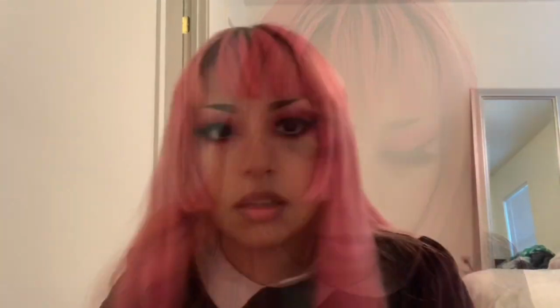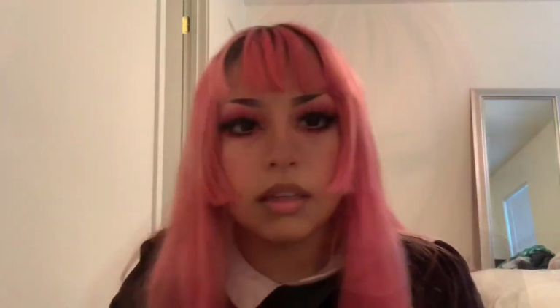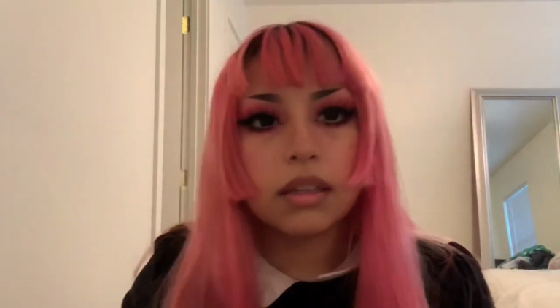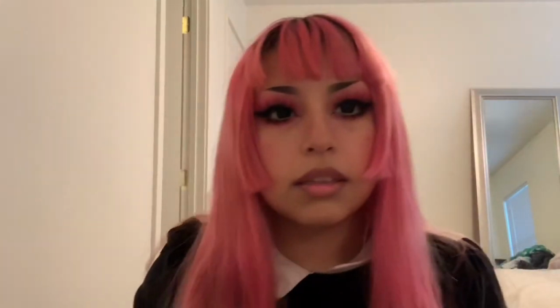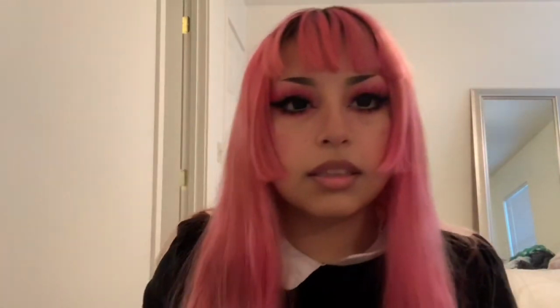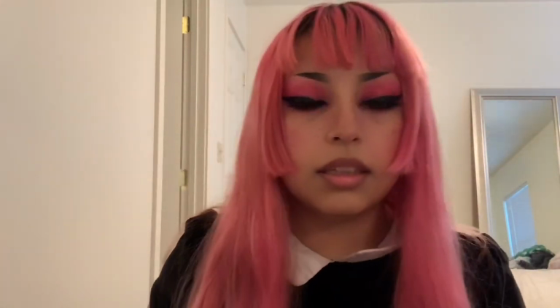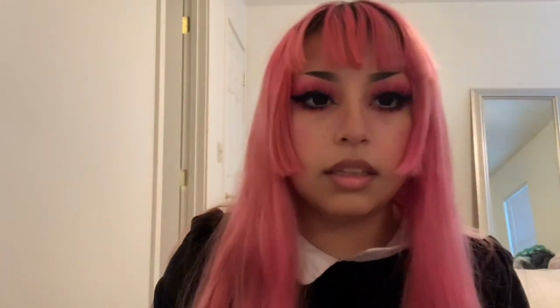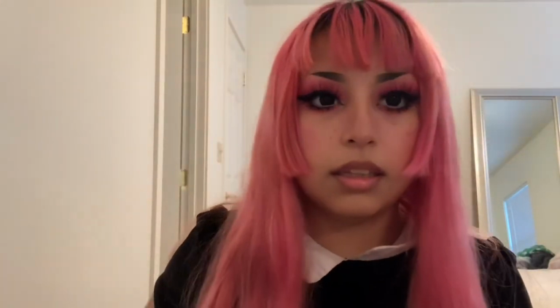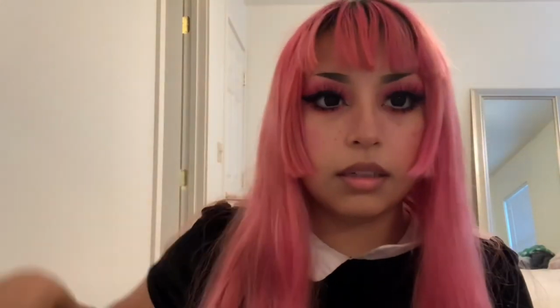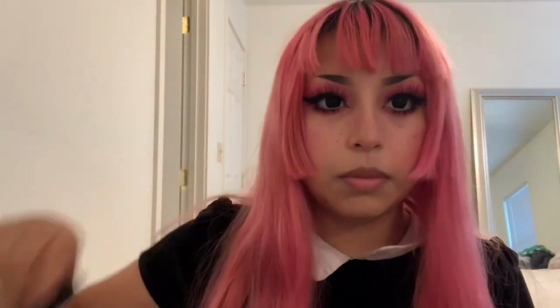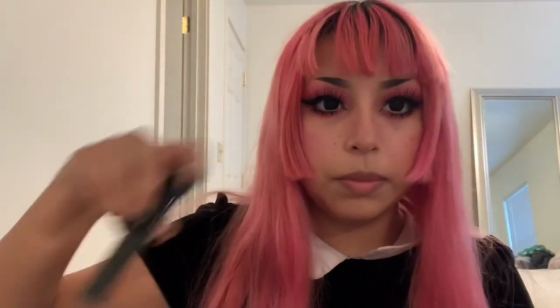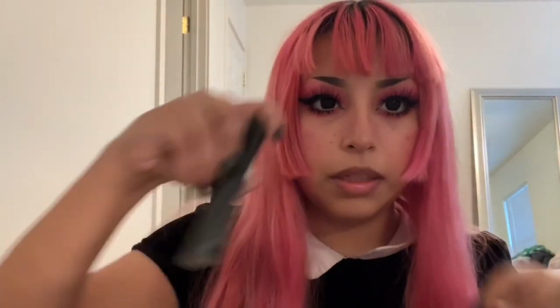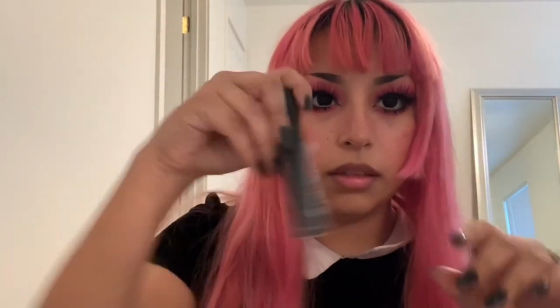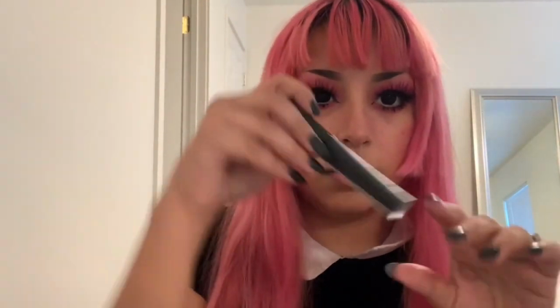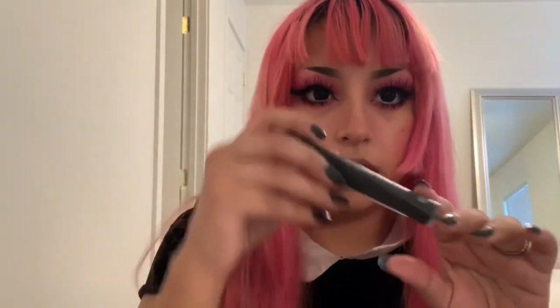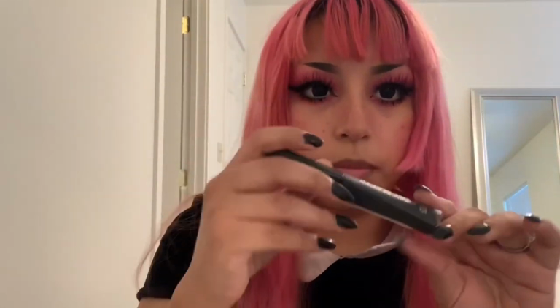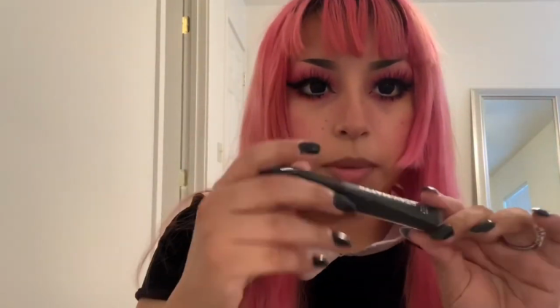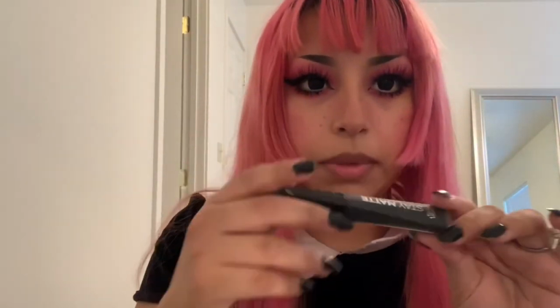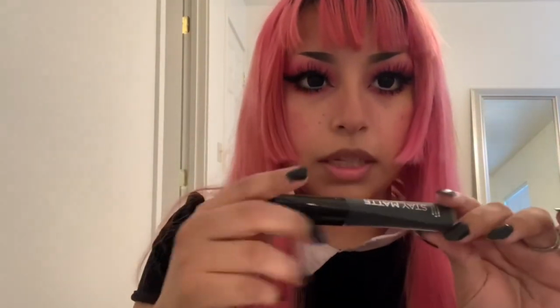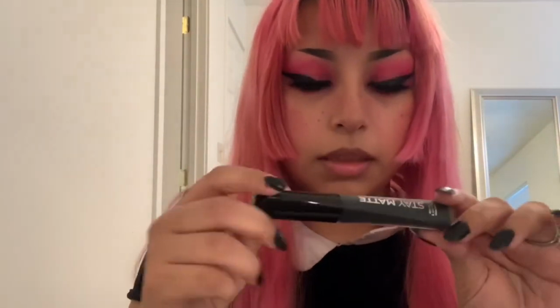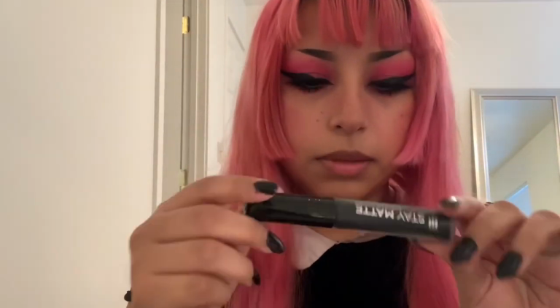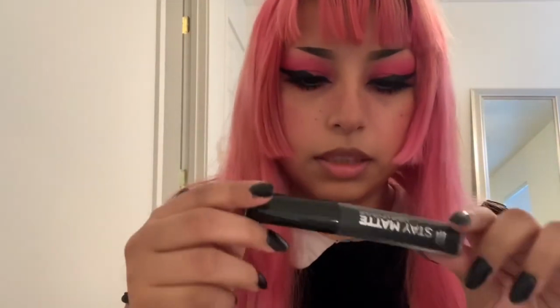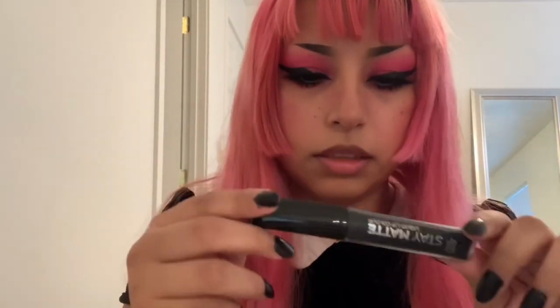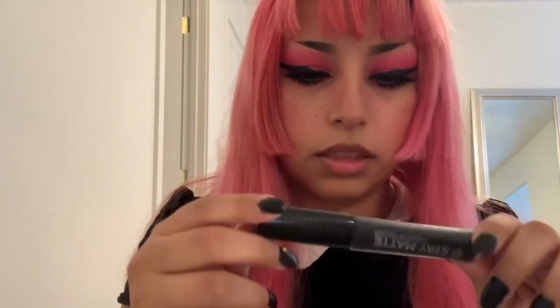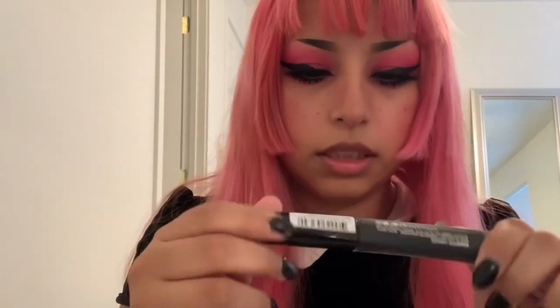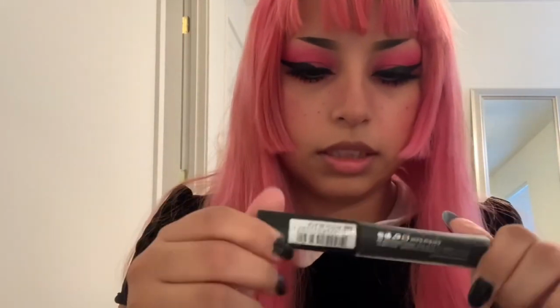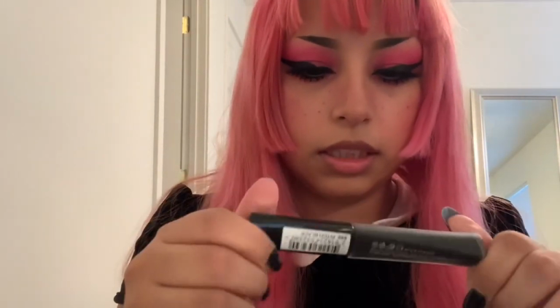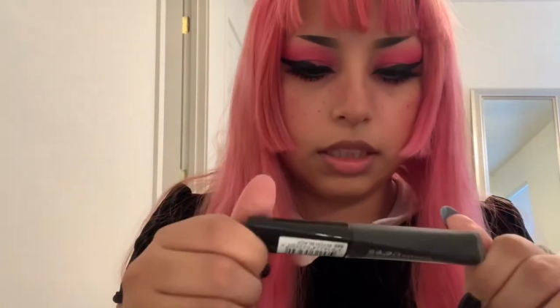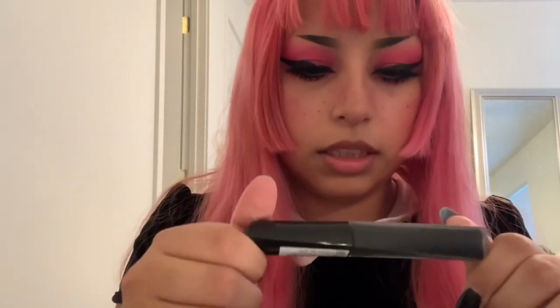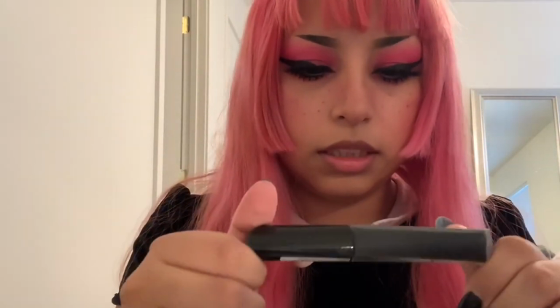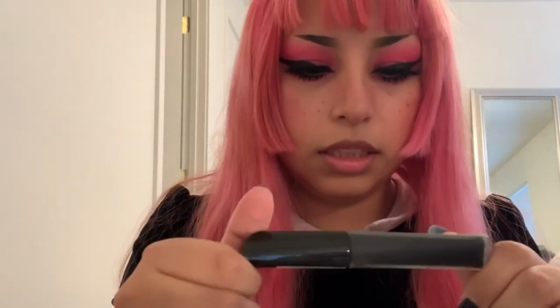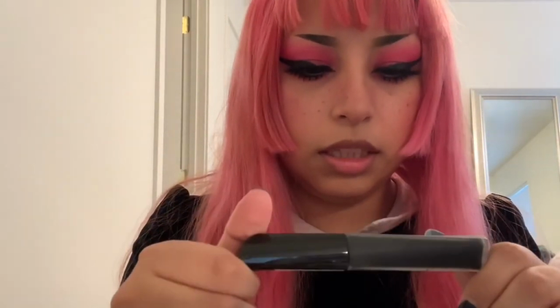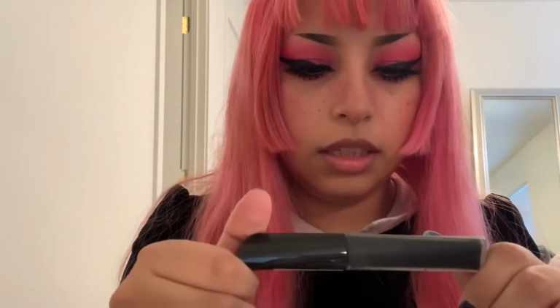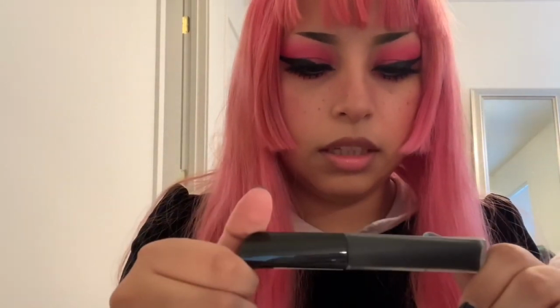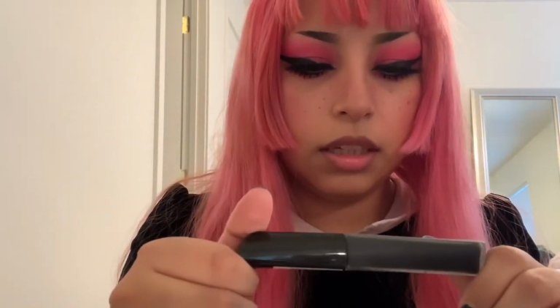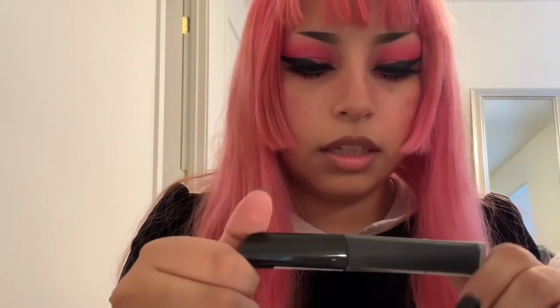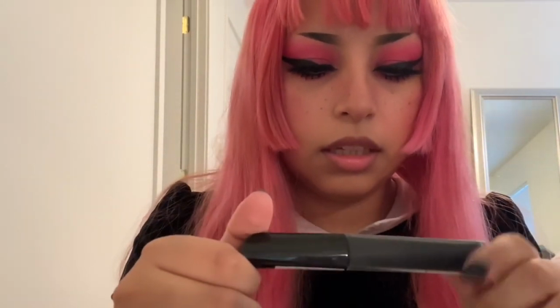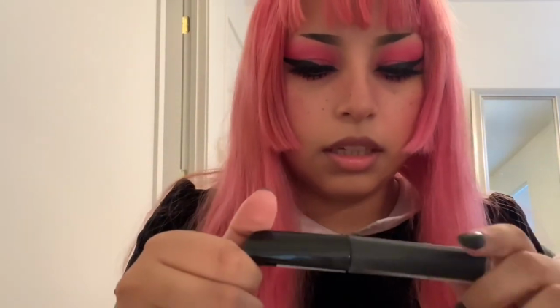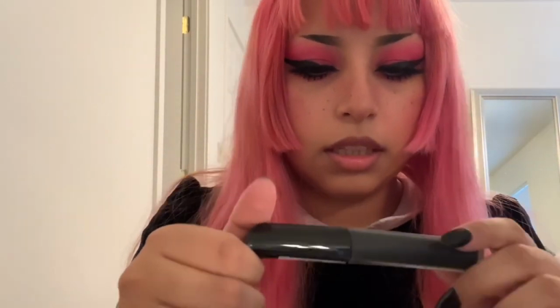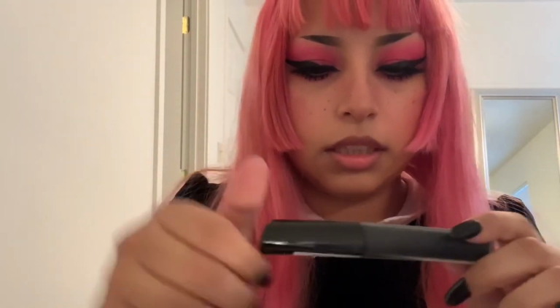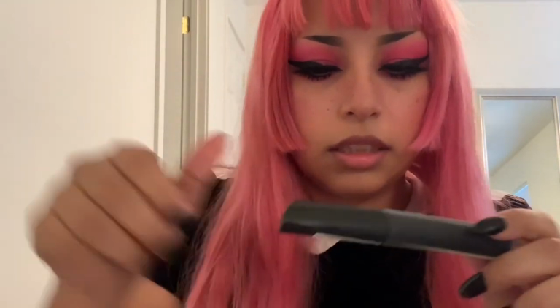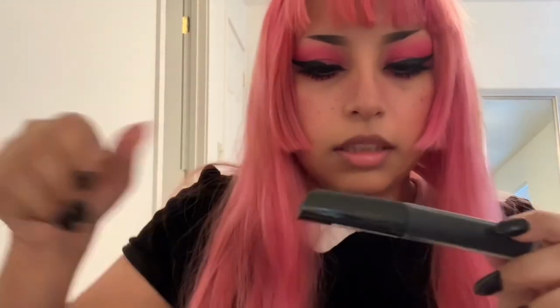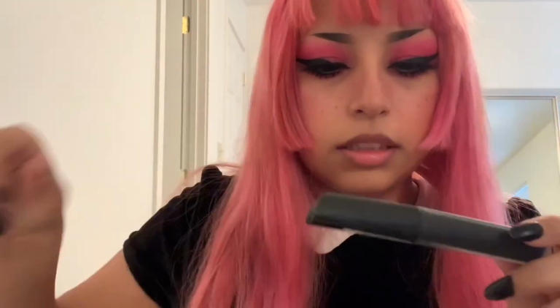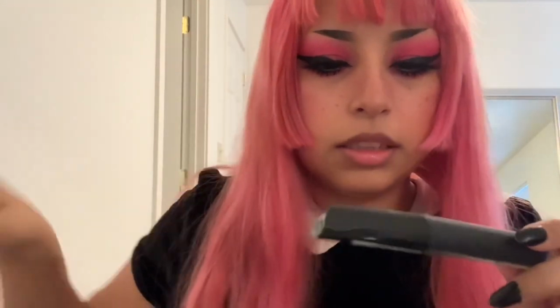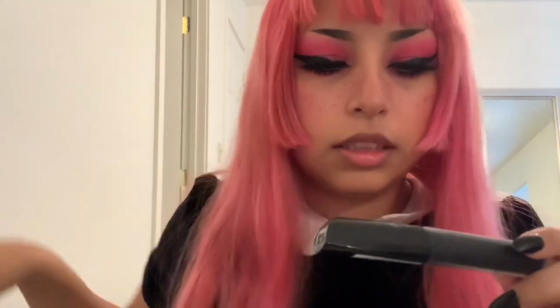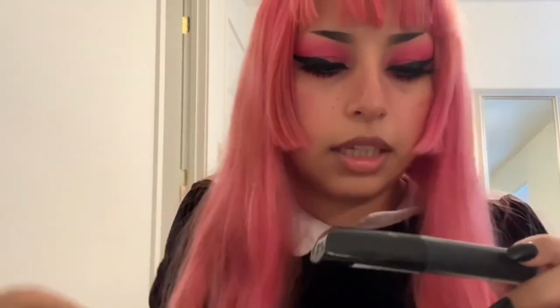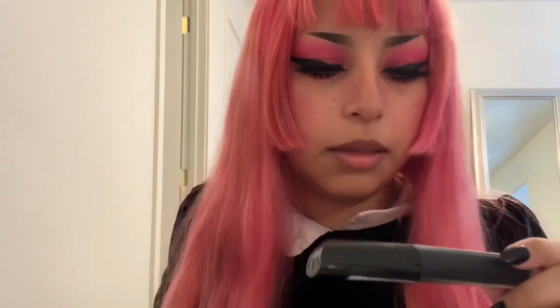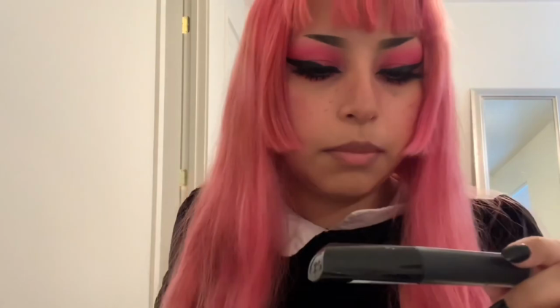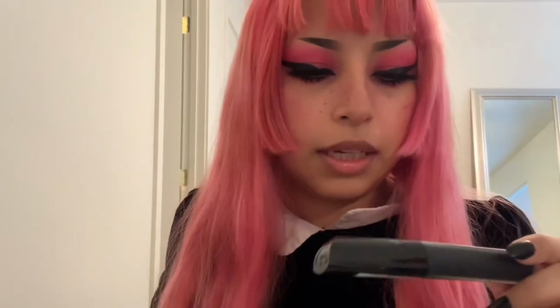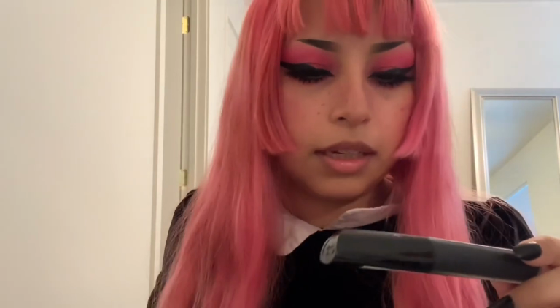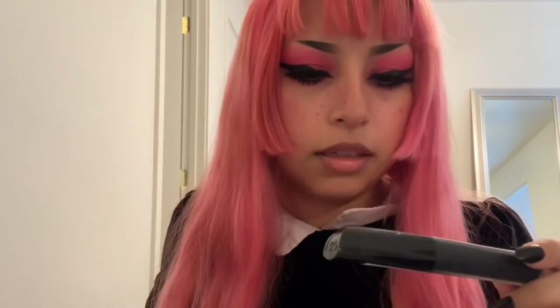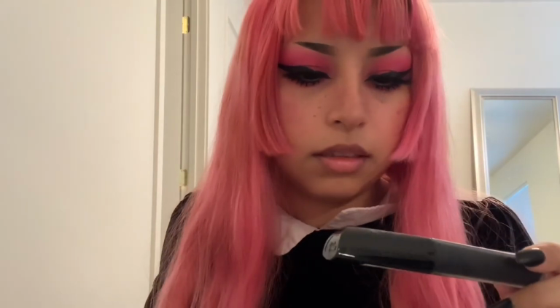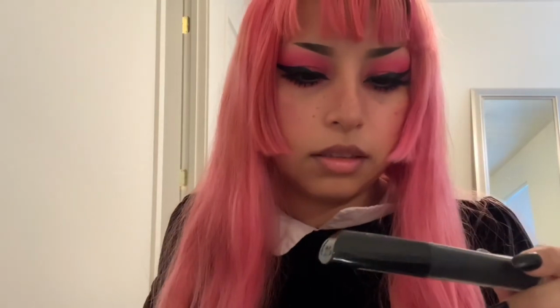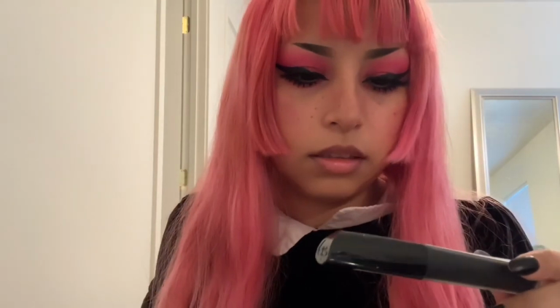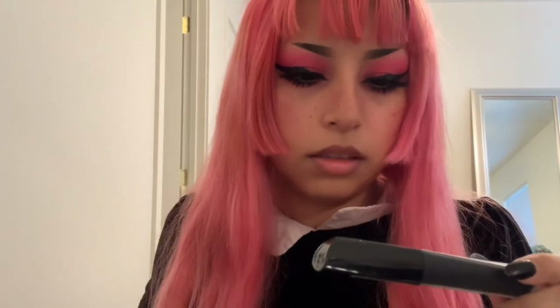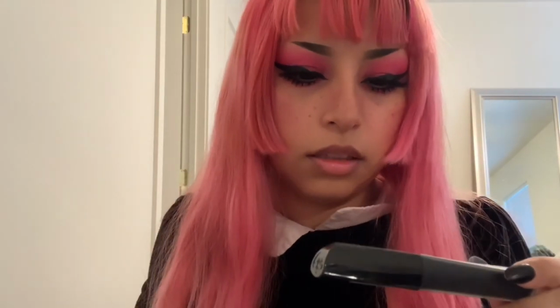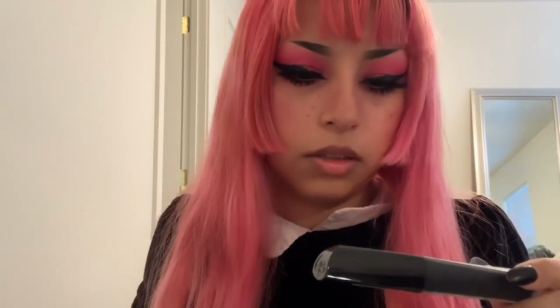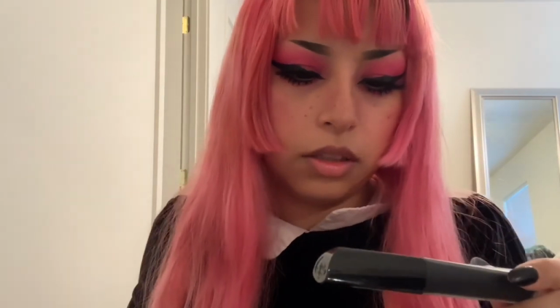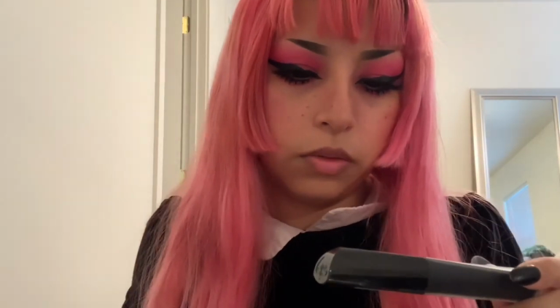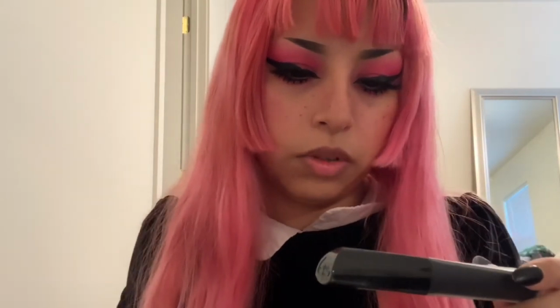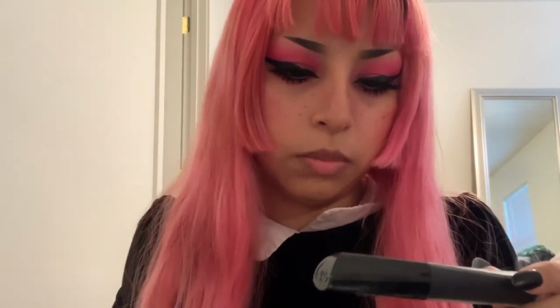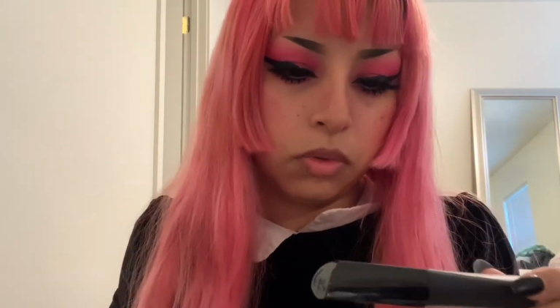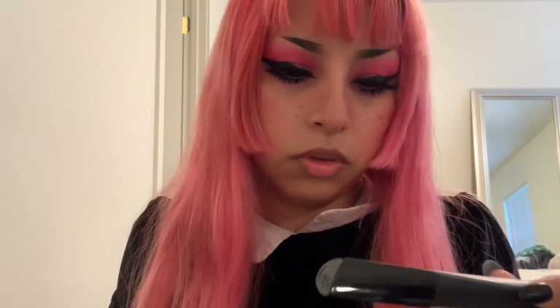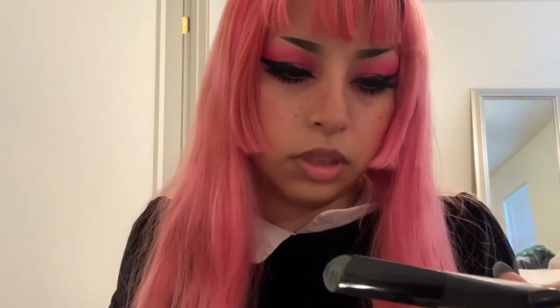And then I'll be putting on my black lipstick. This is the Stain Matte by Rimmel London.